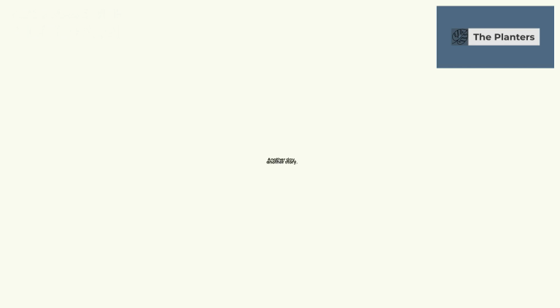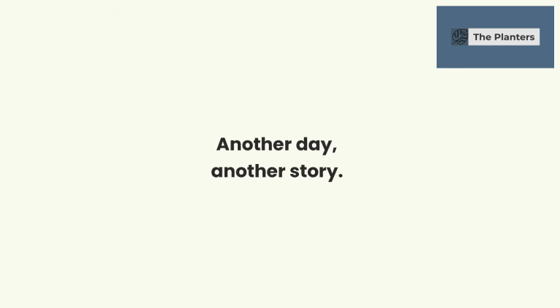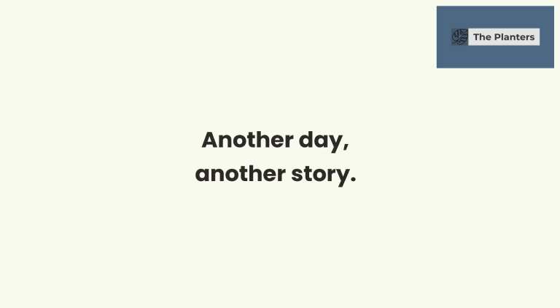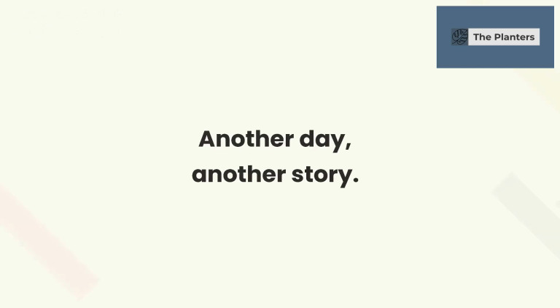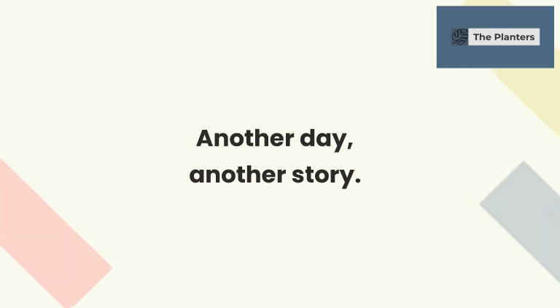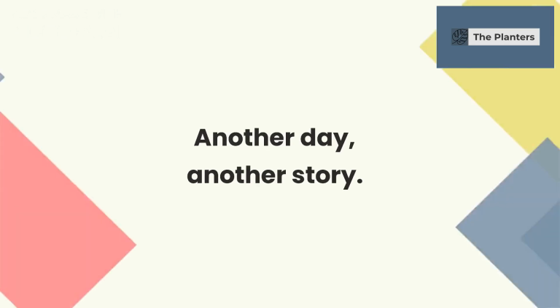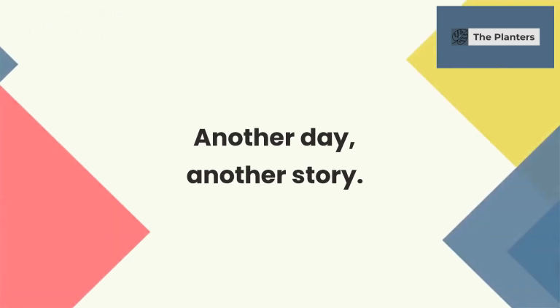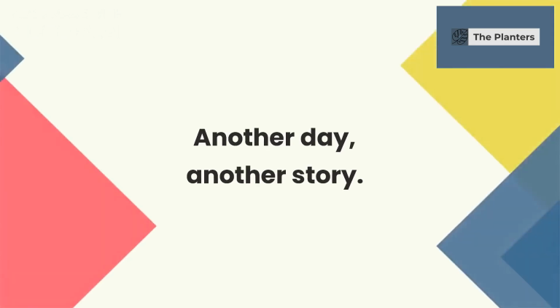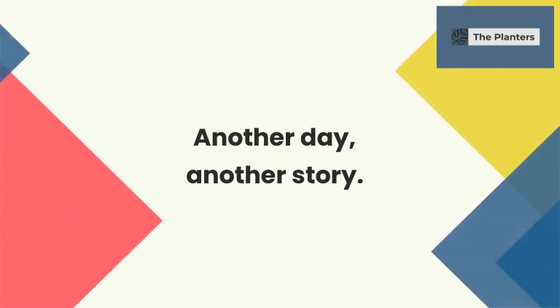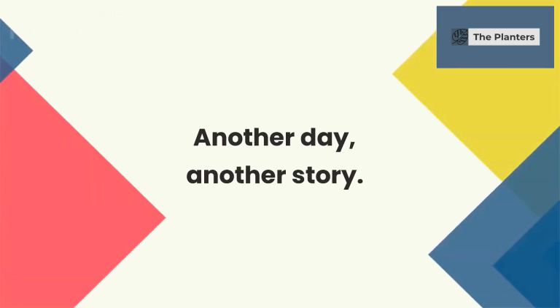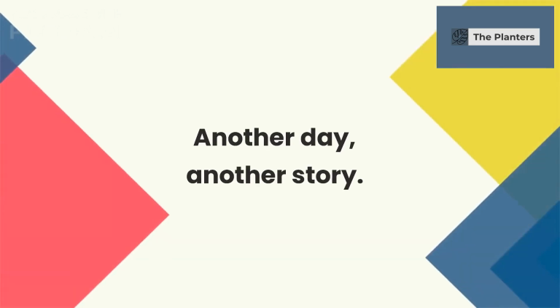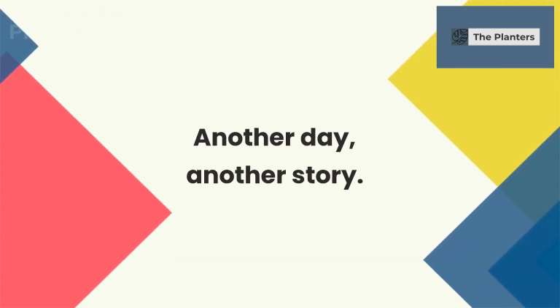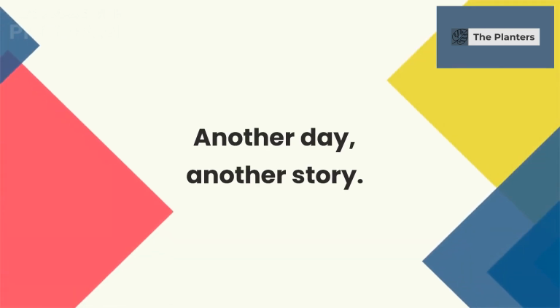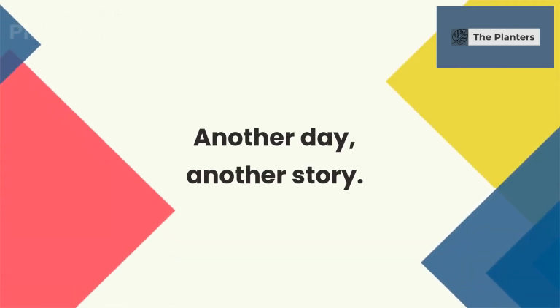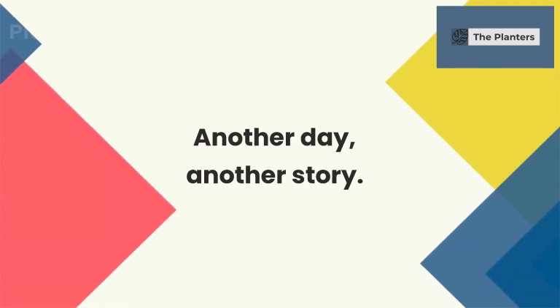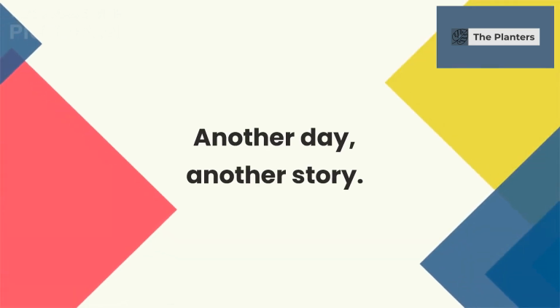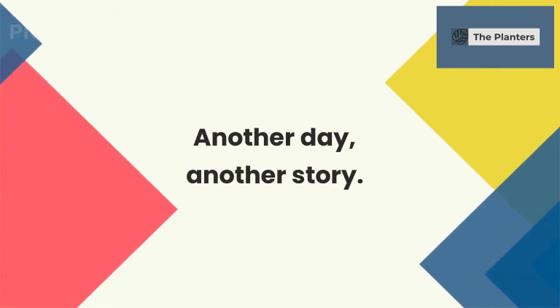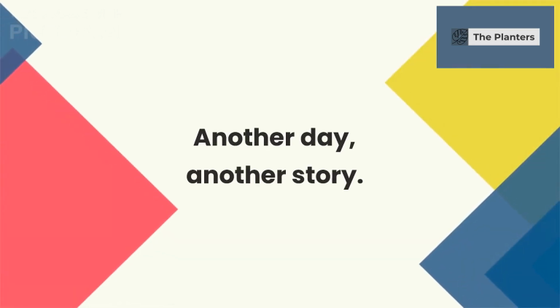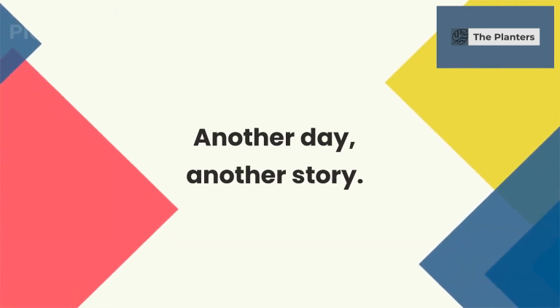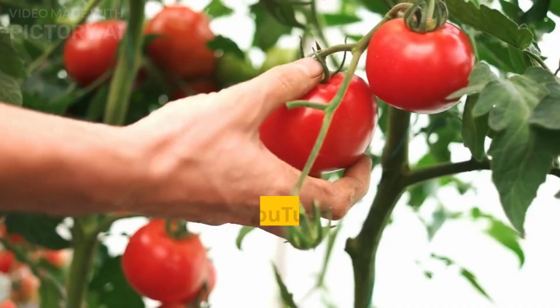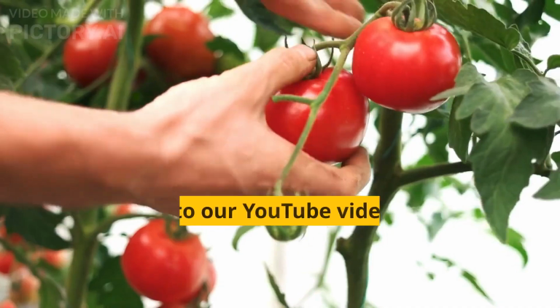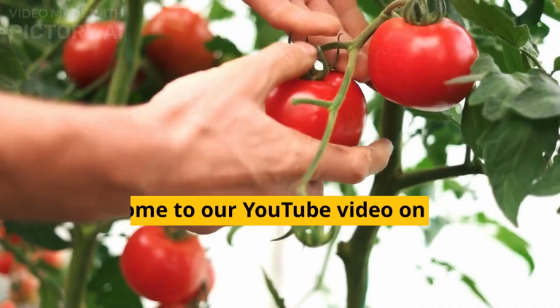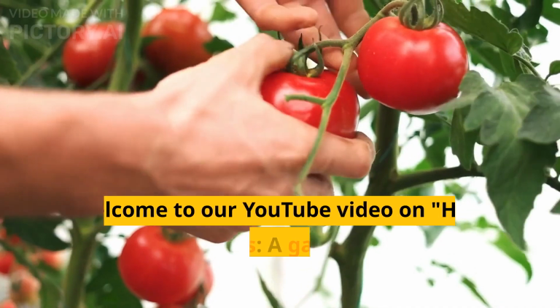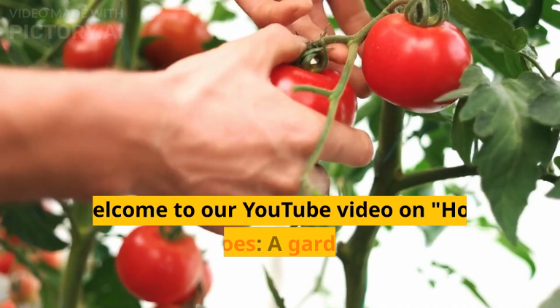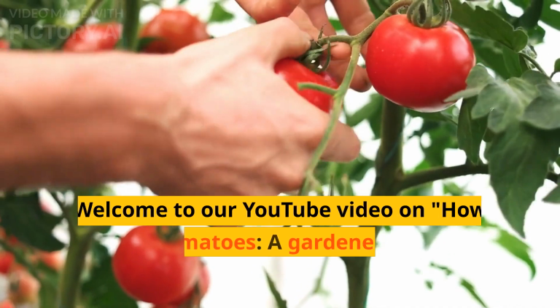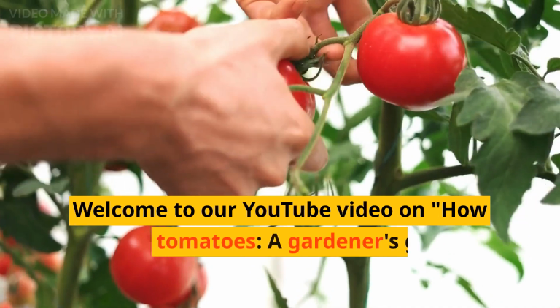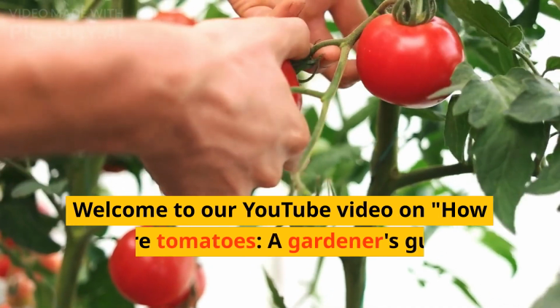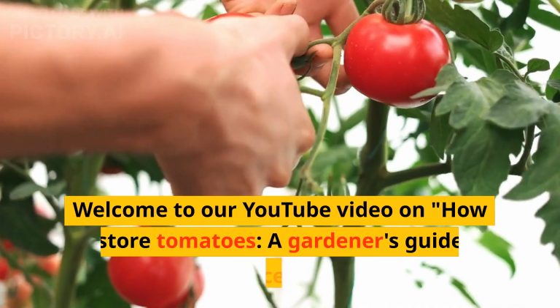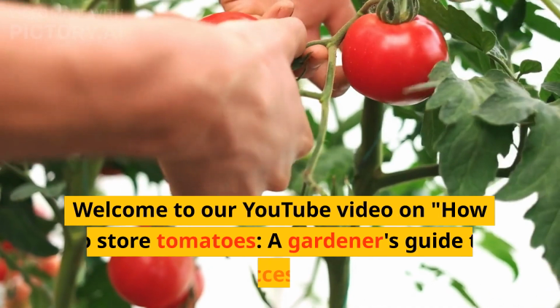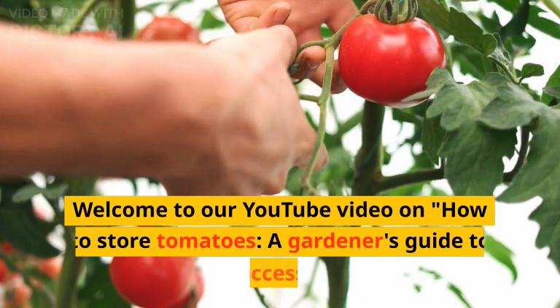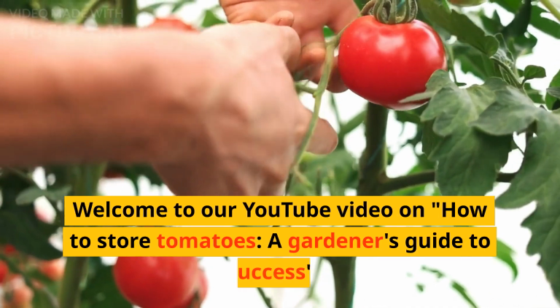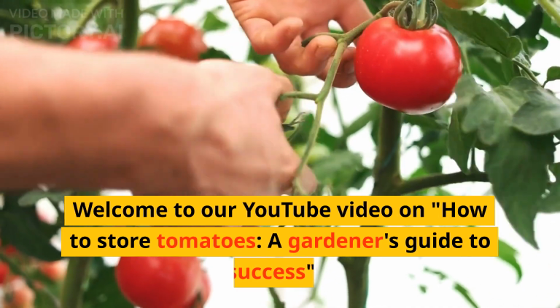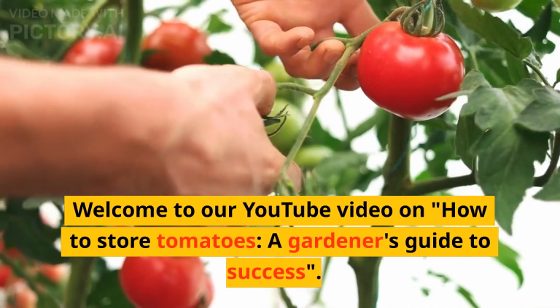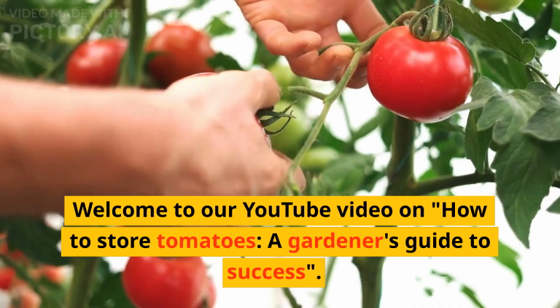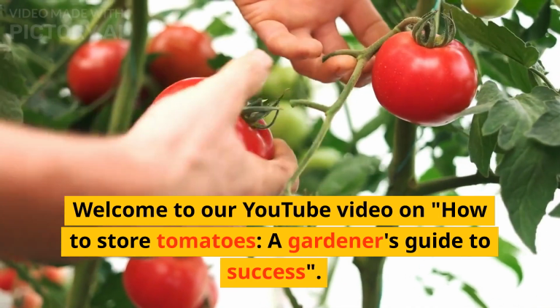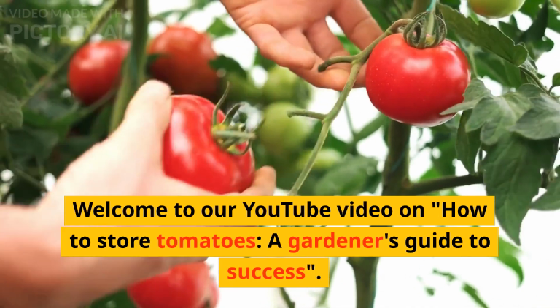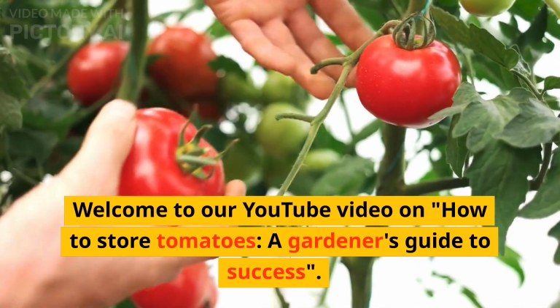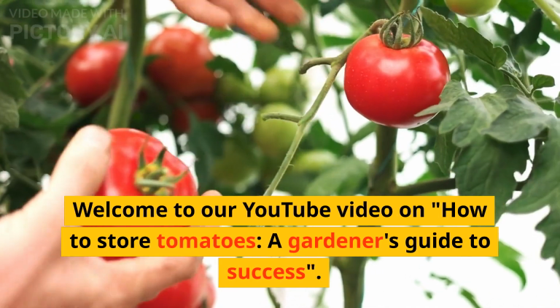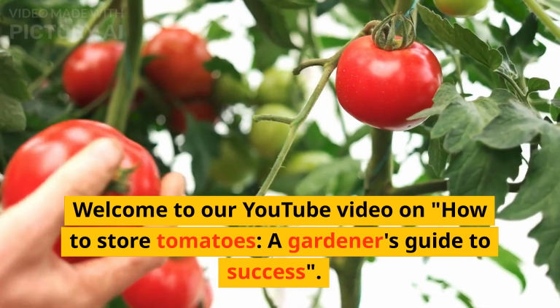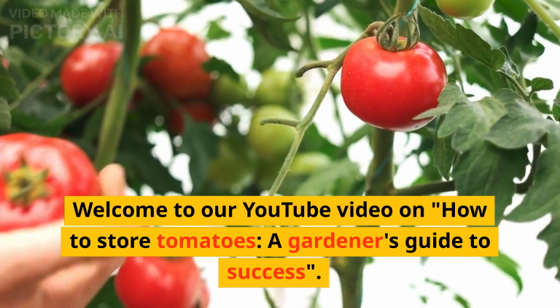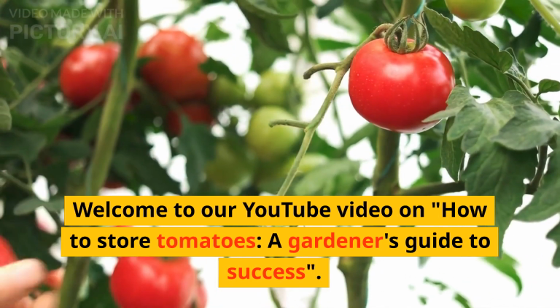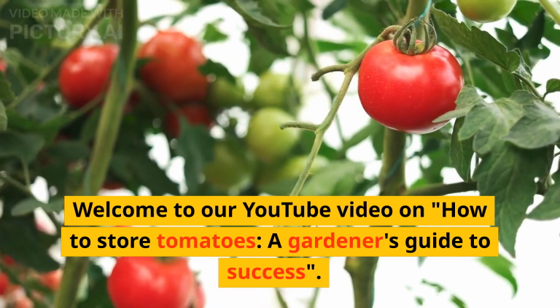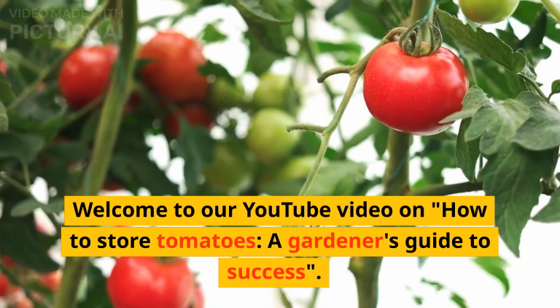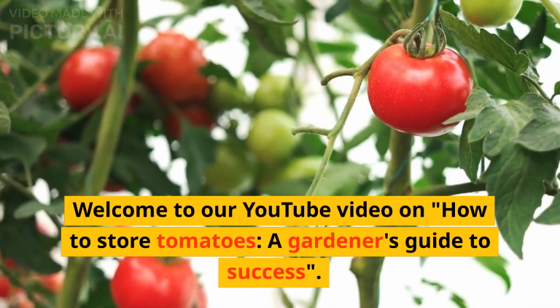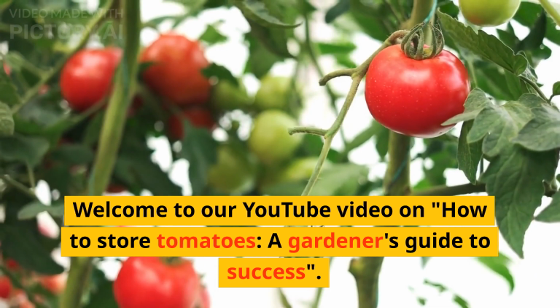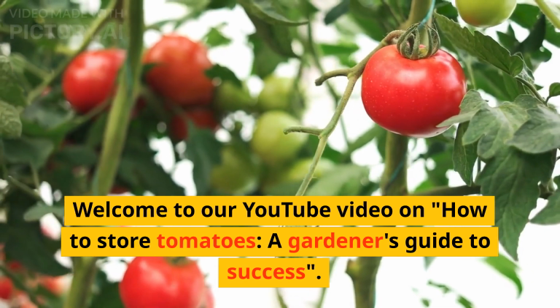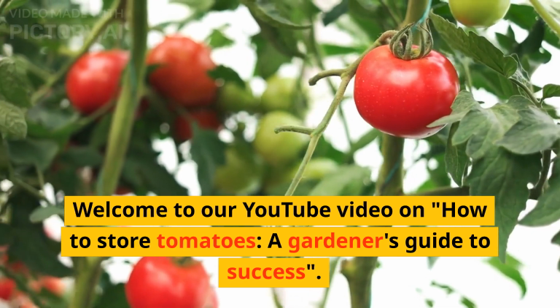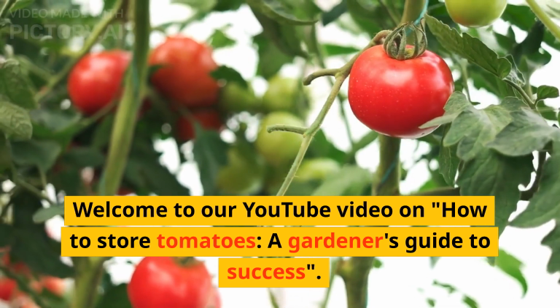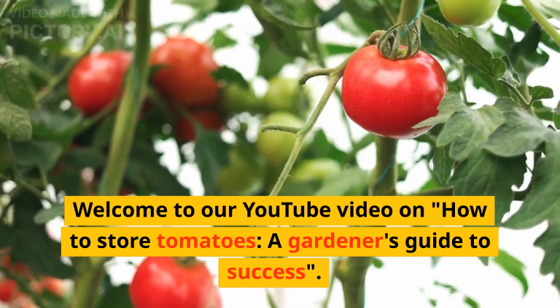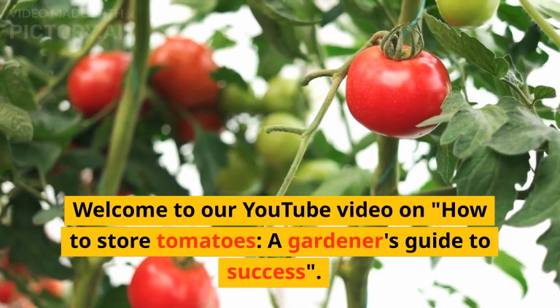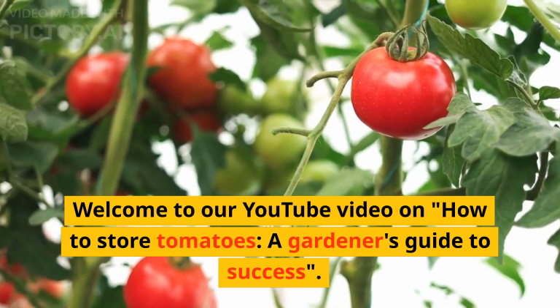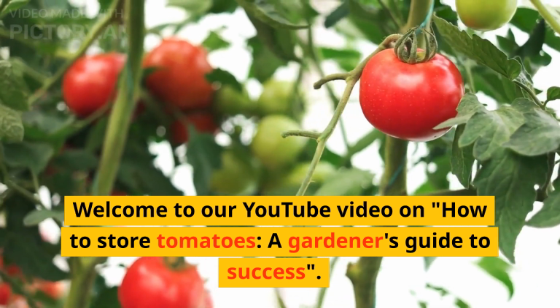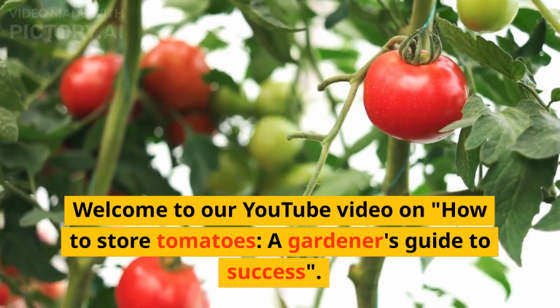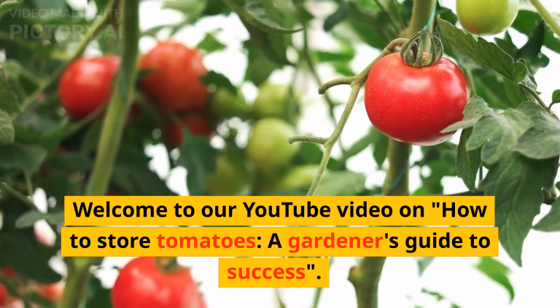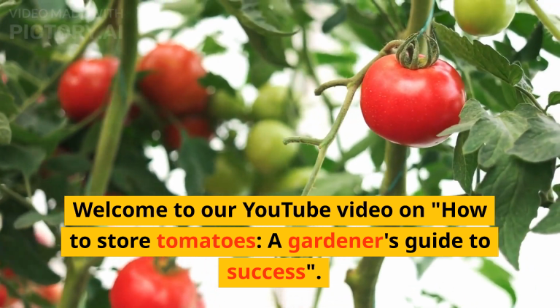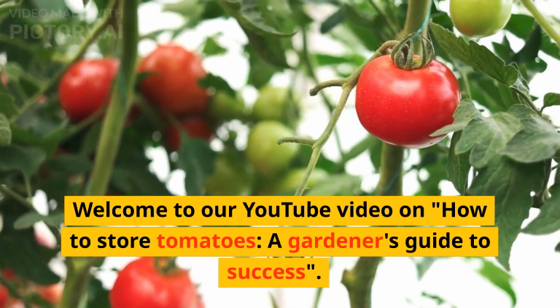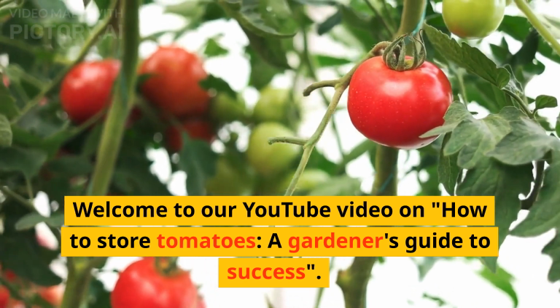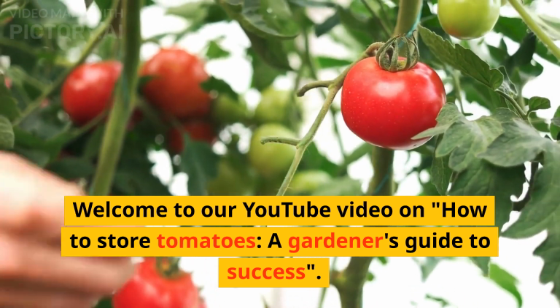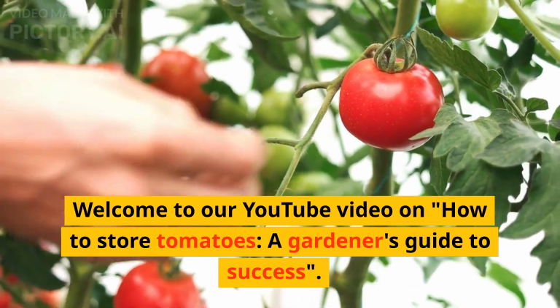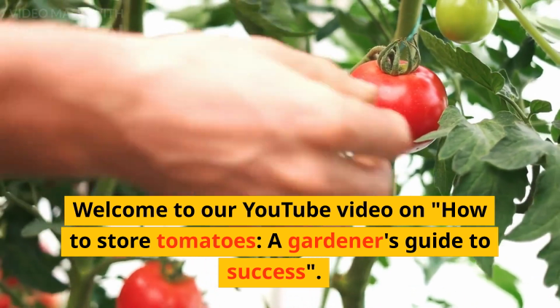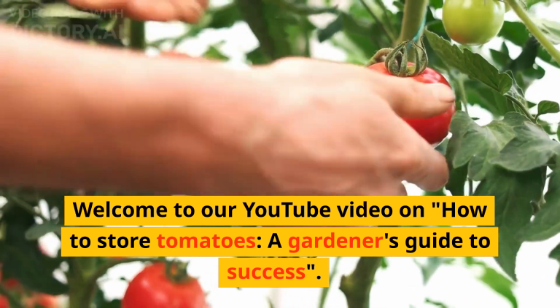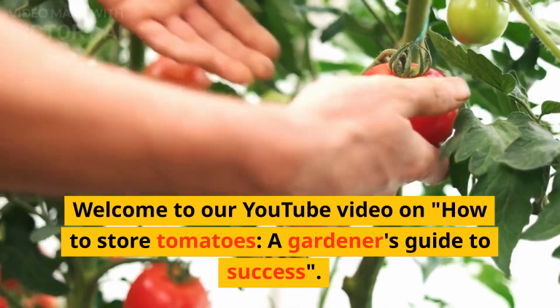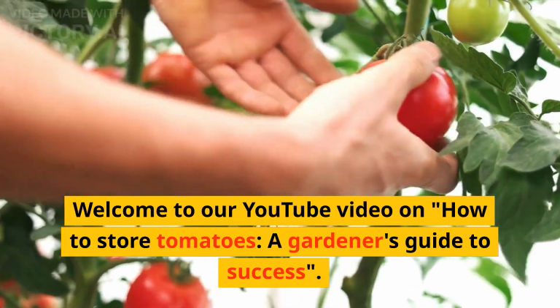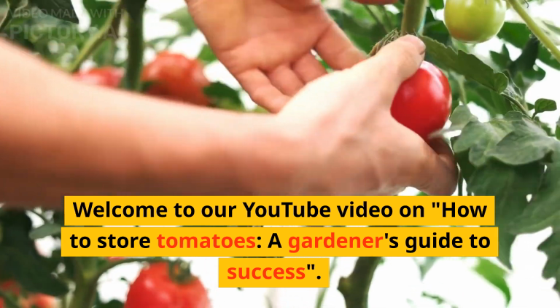Another day, another story. Welcome to our YouTube video on How to Store Tomatoes: A Gardener's Guide to Success.